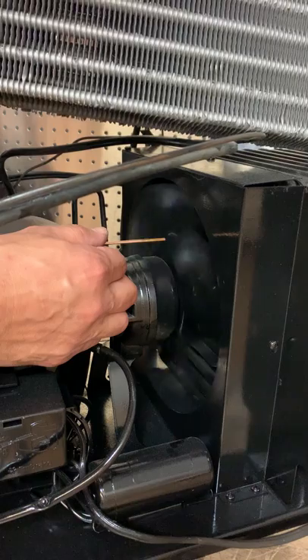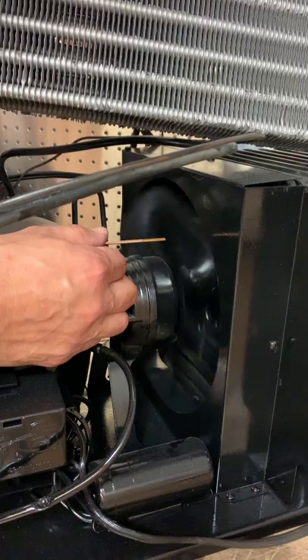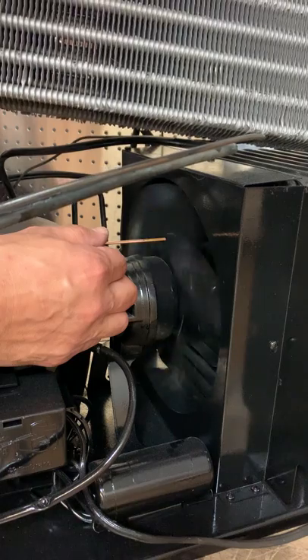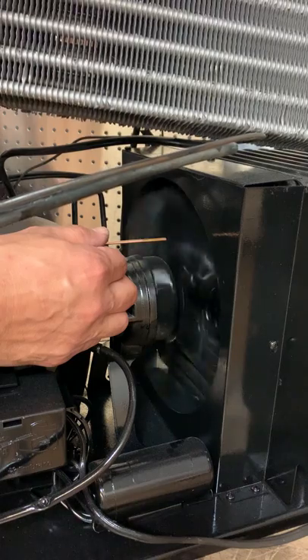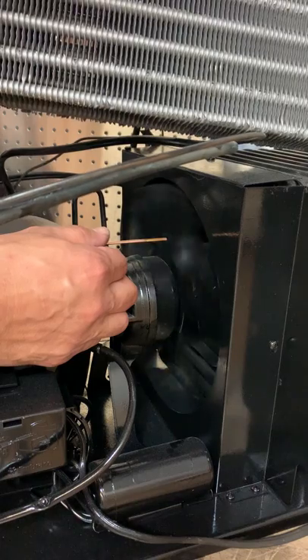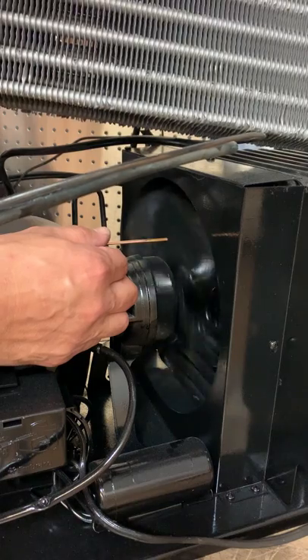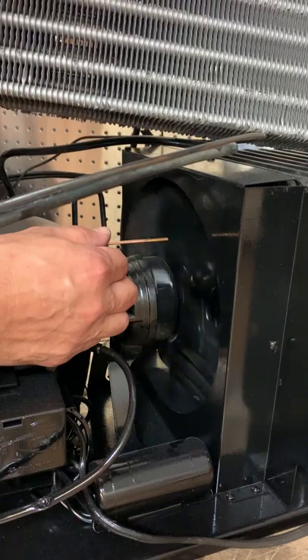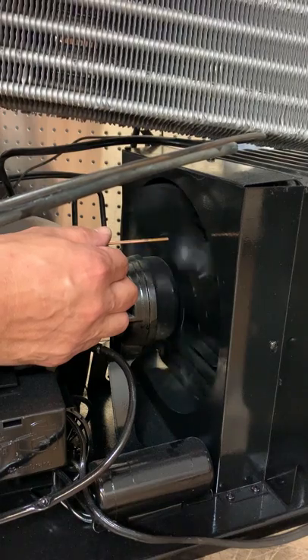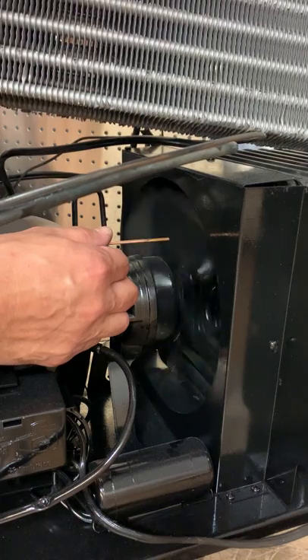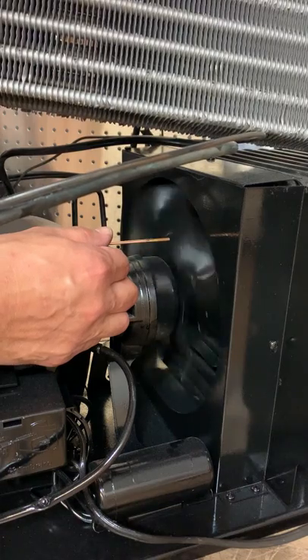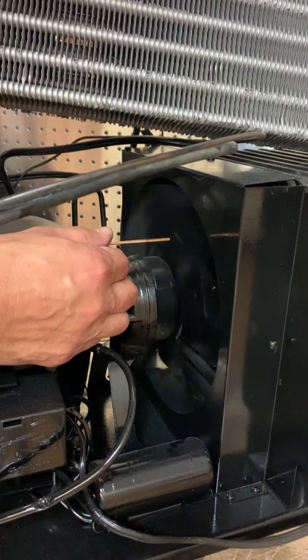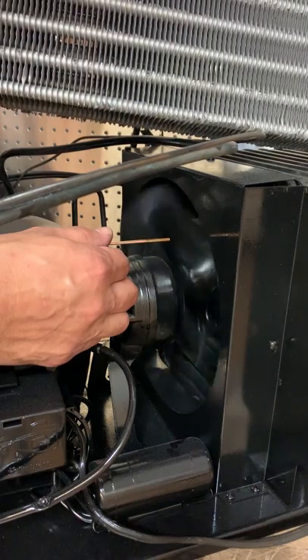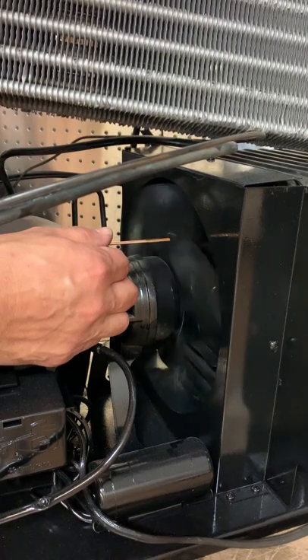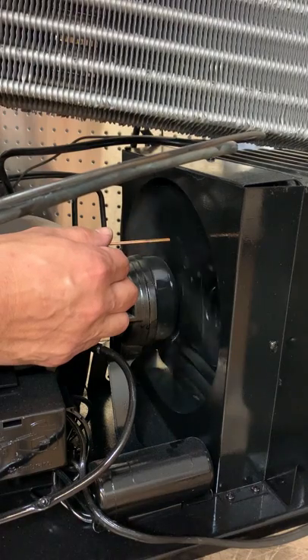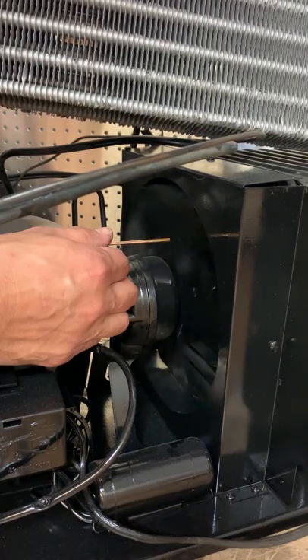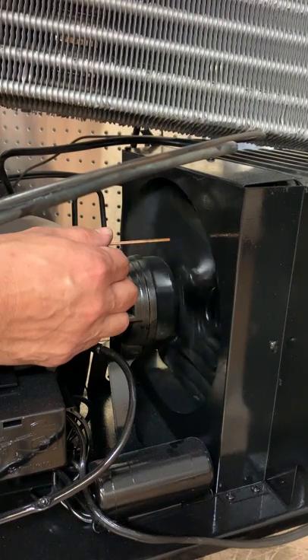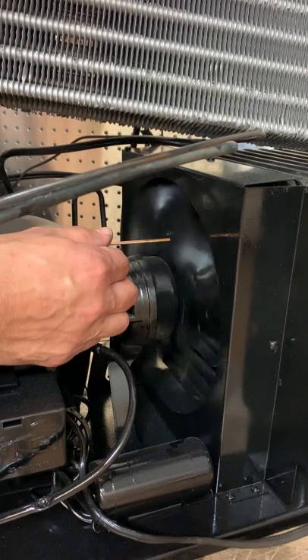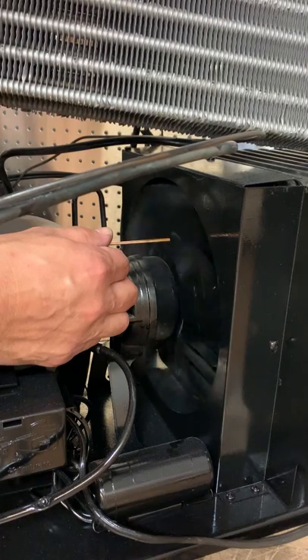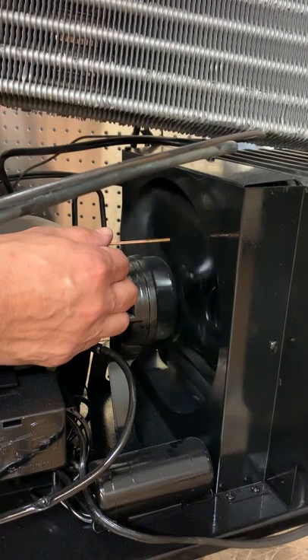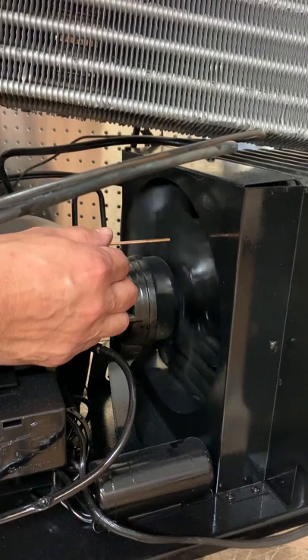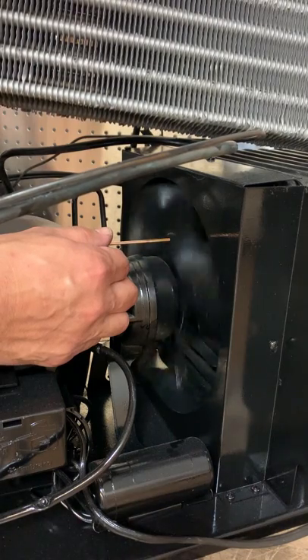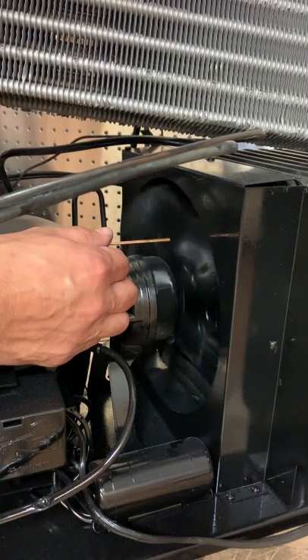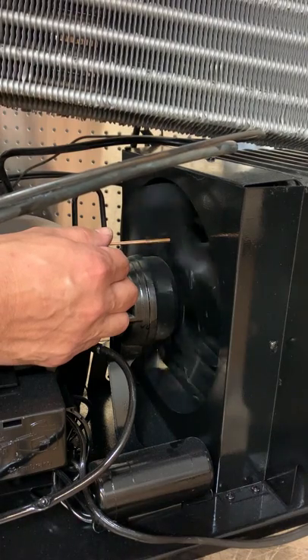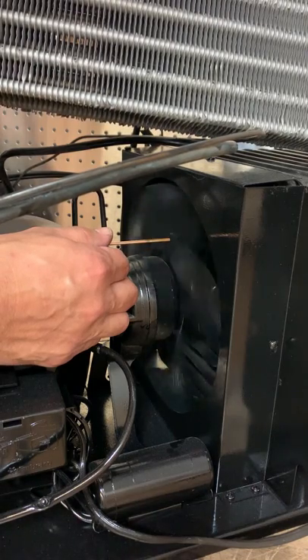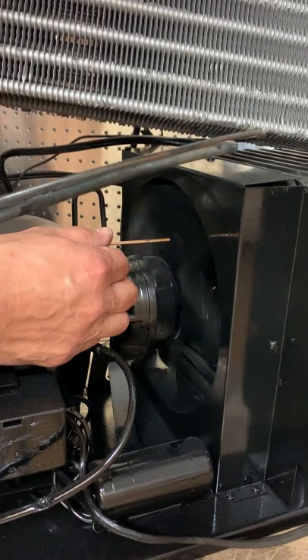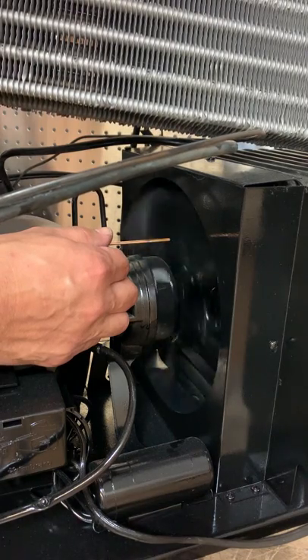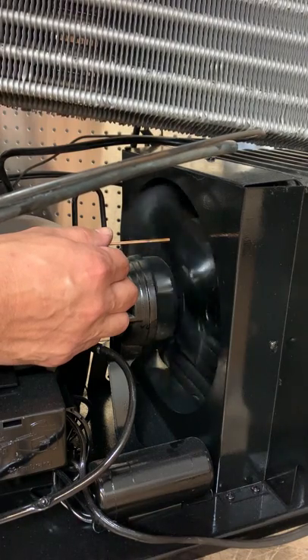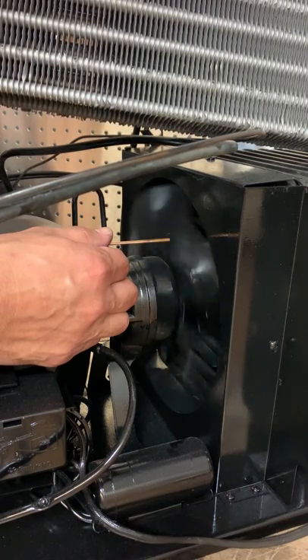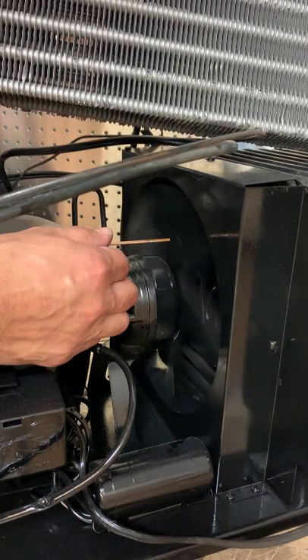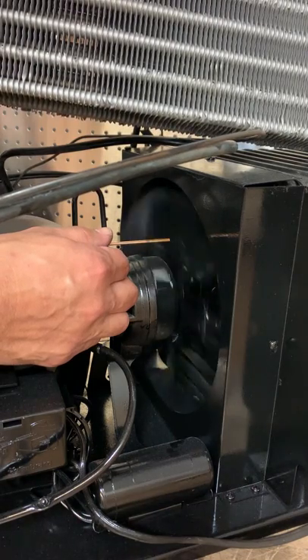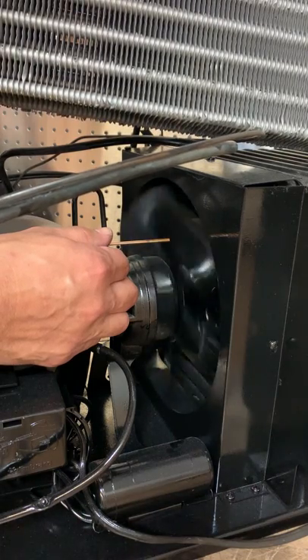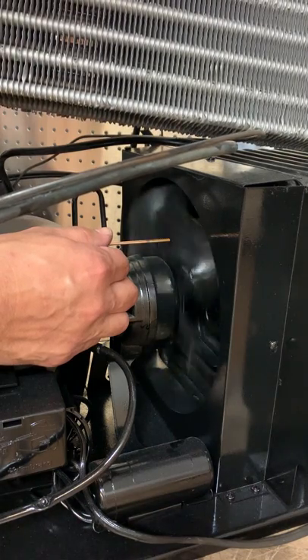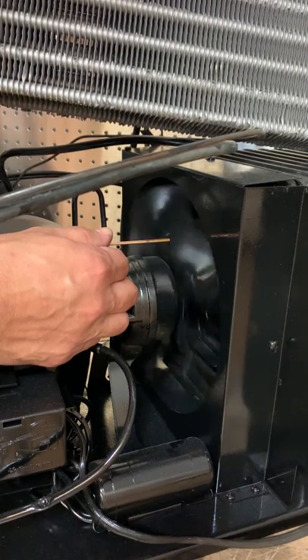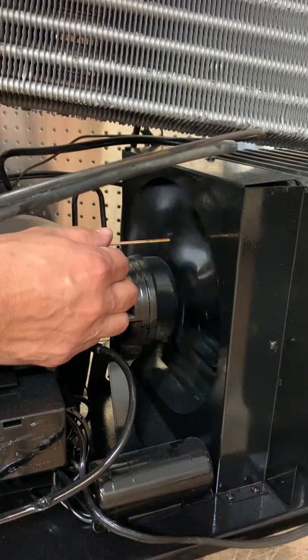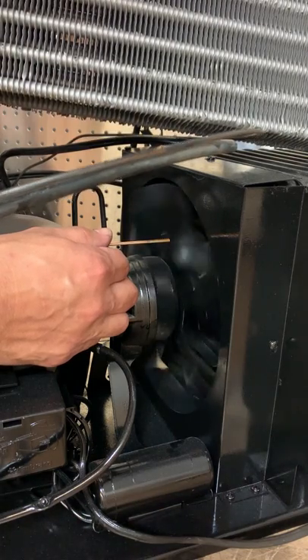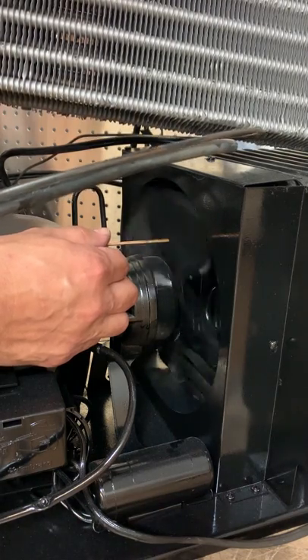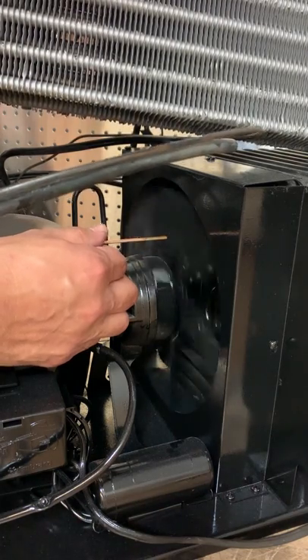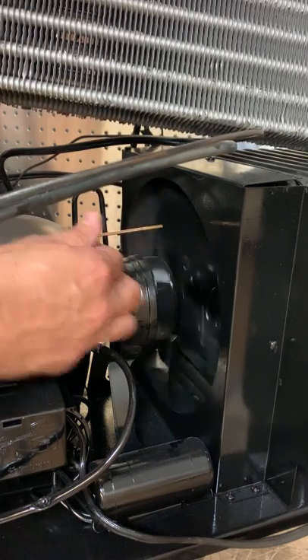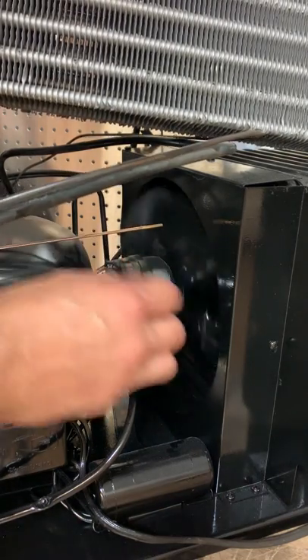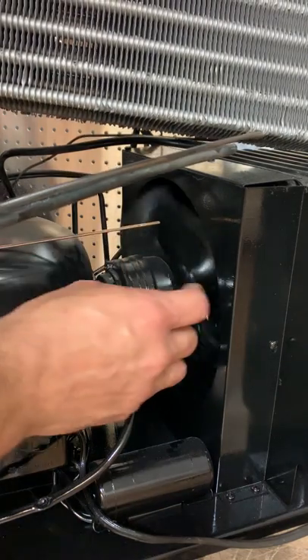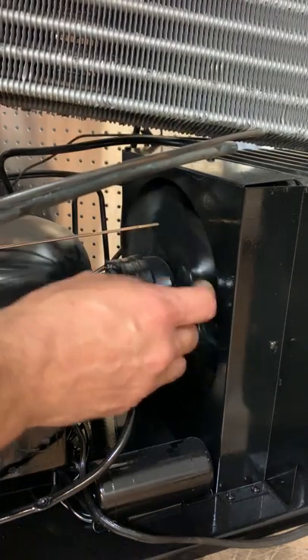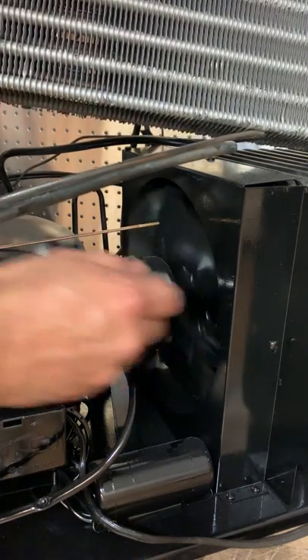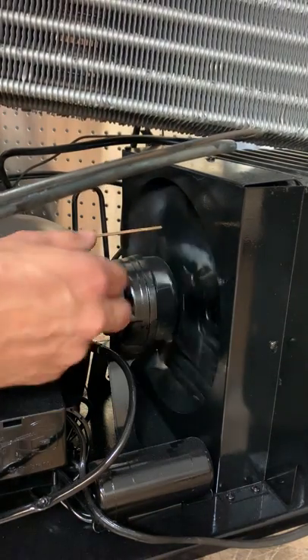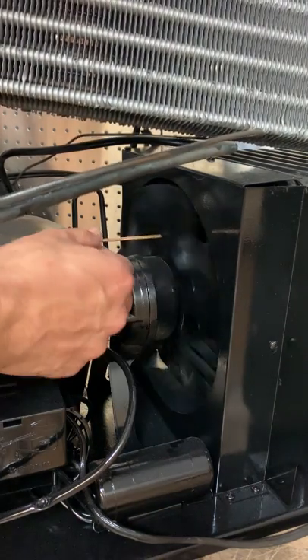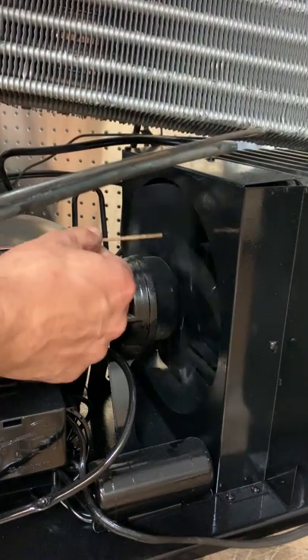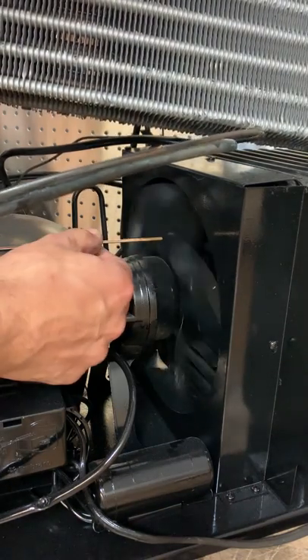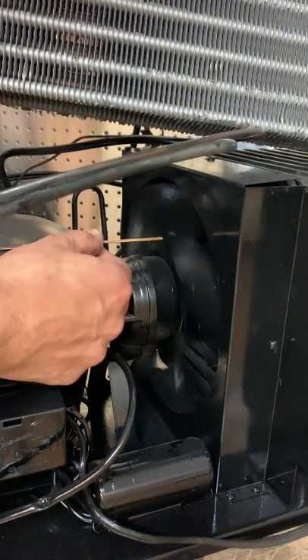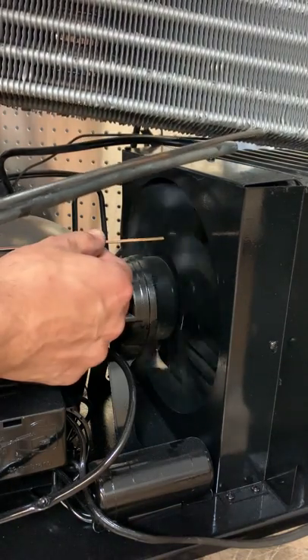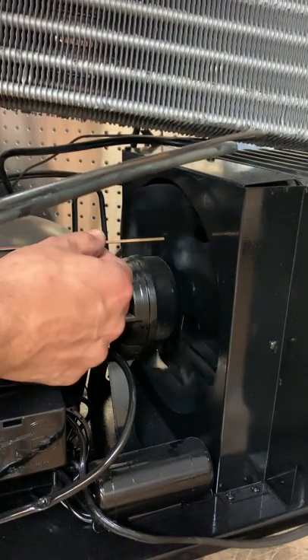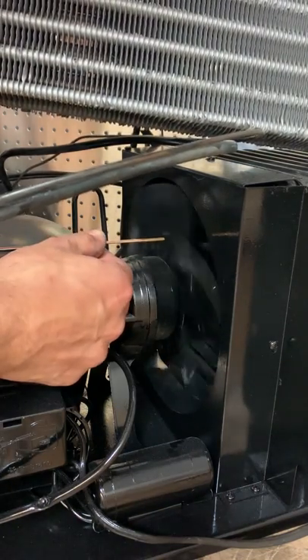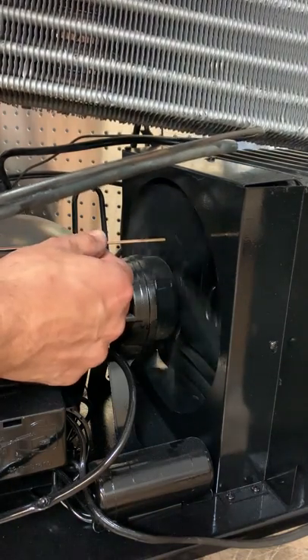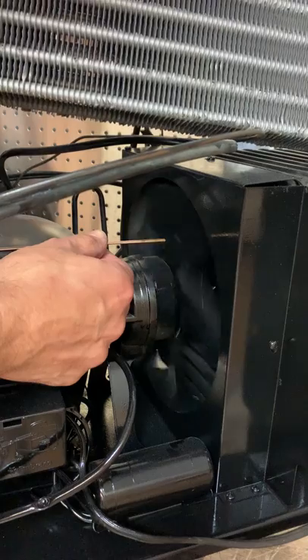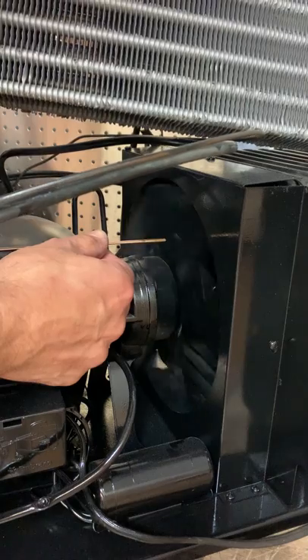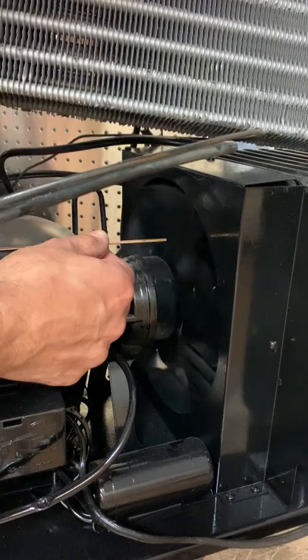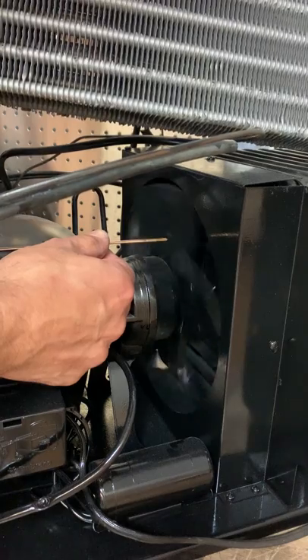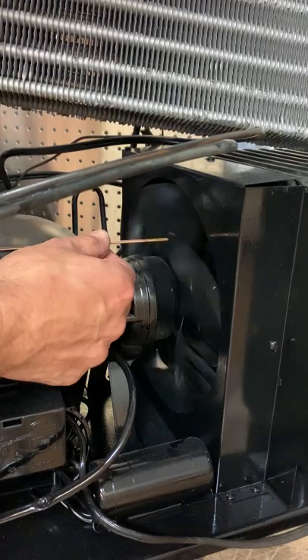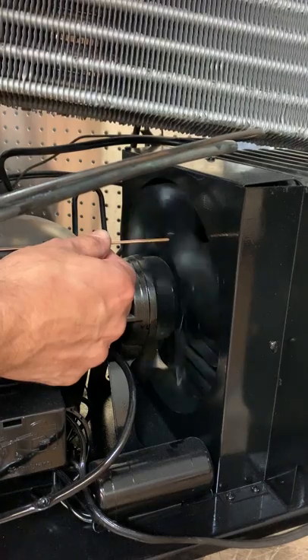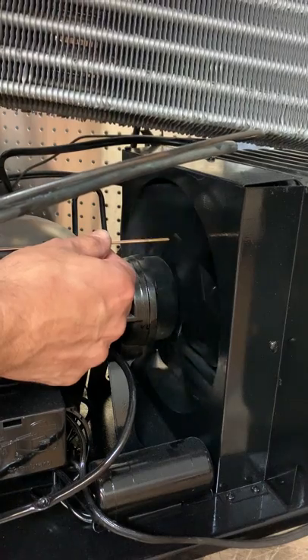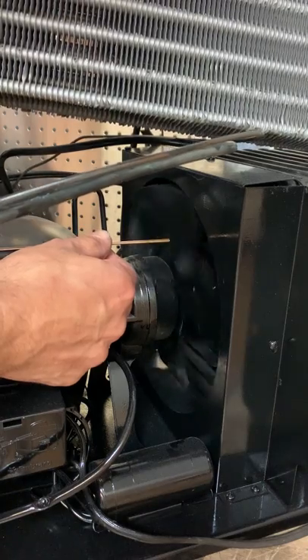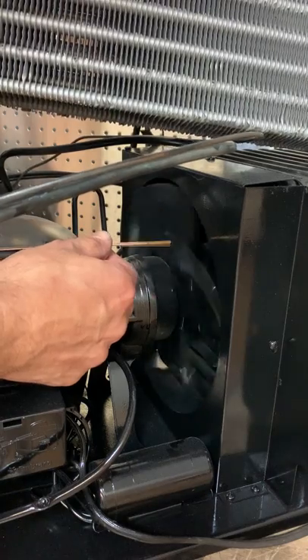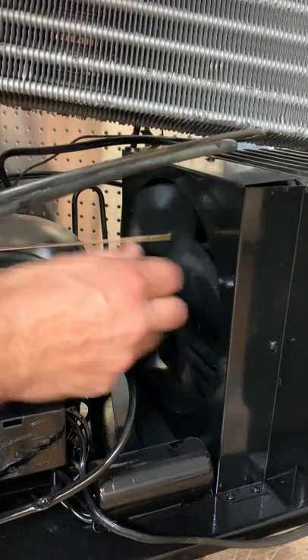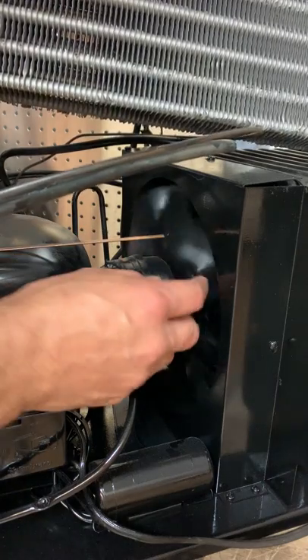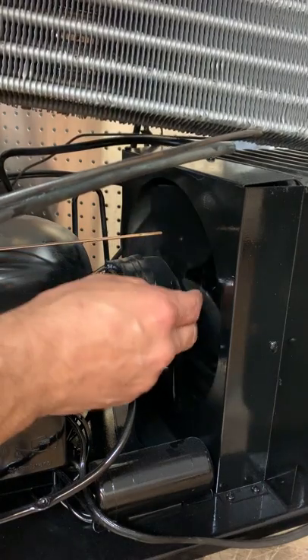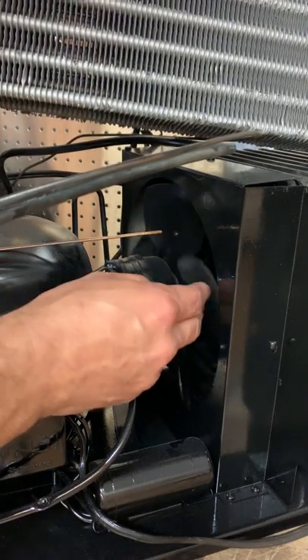Spin it with your finger, and you can tell right off the bat — there are a couple of bent blades.